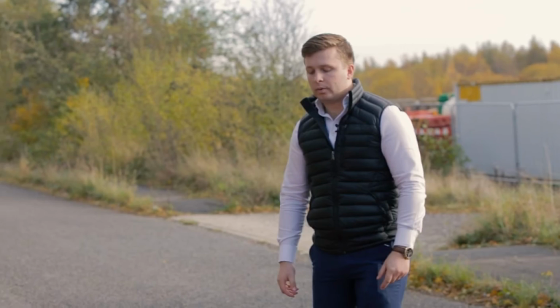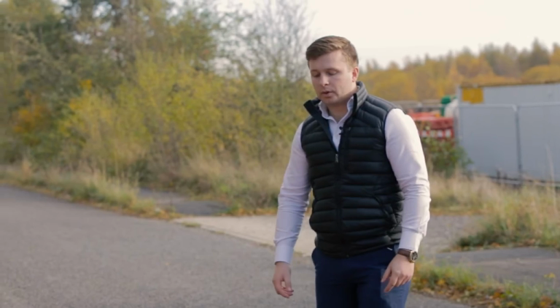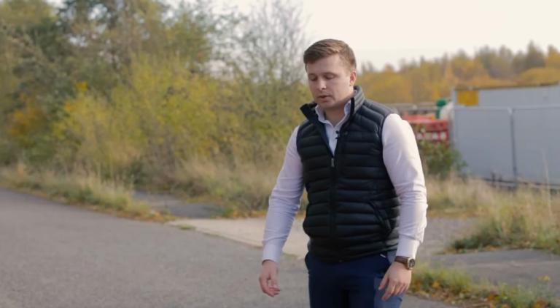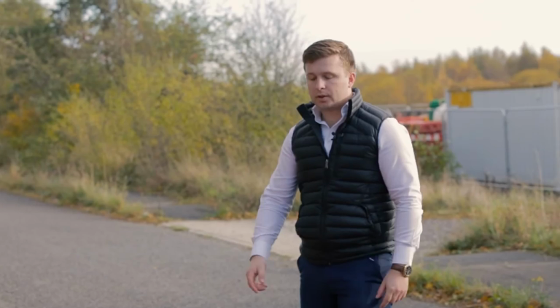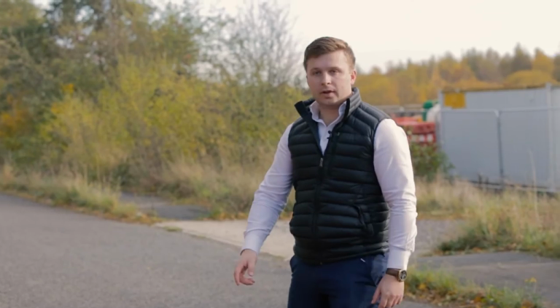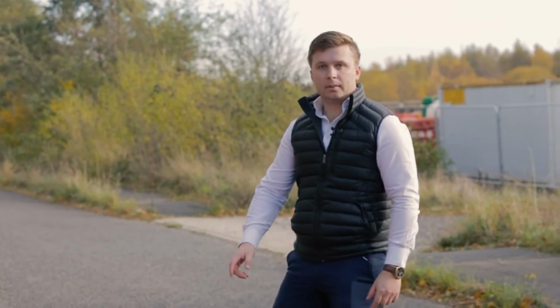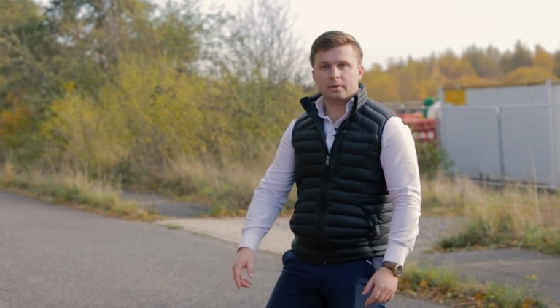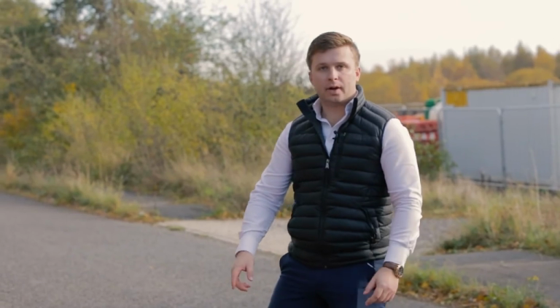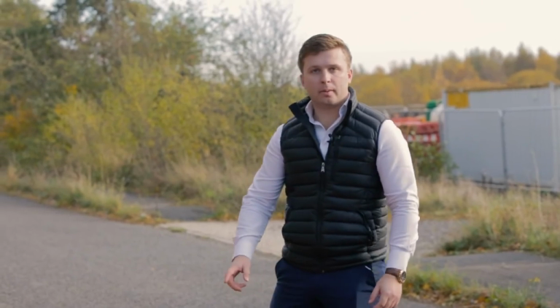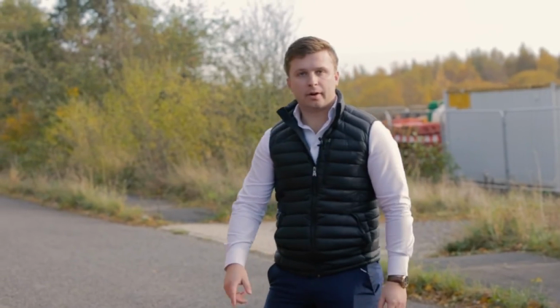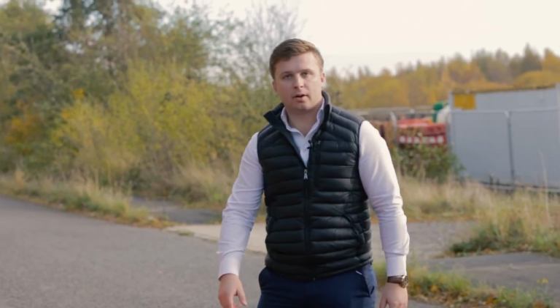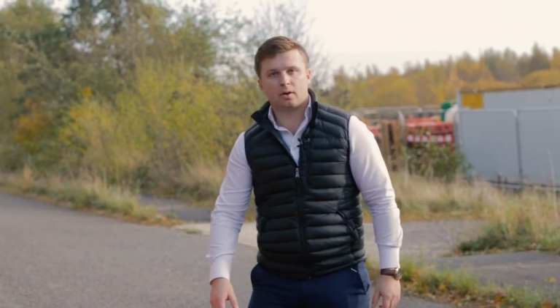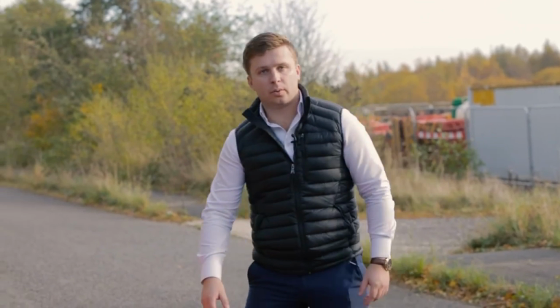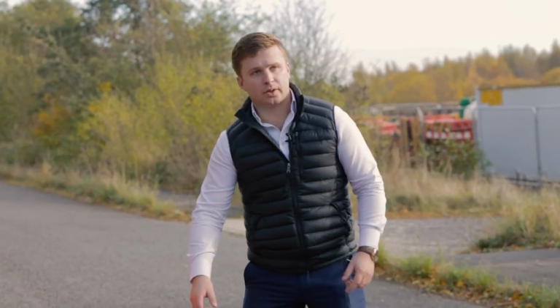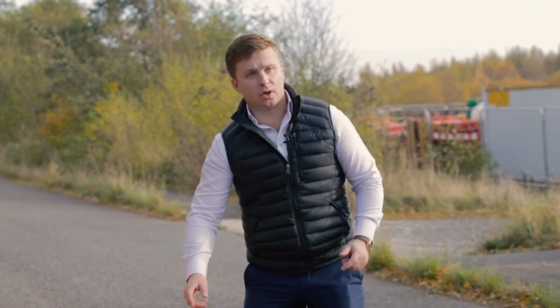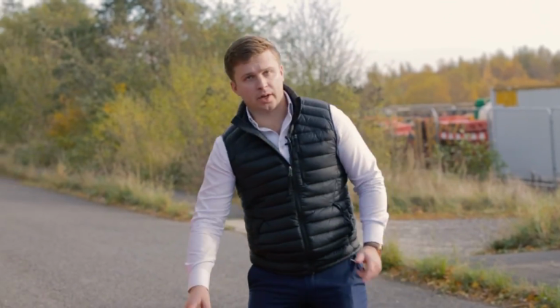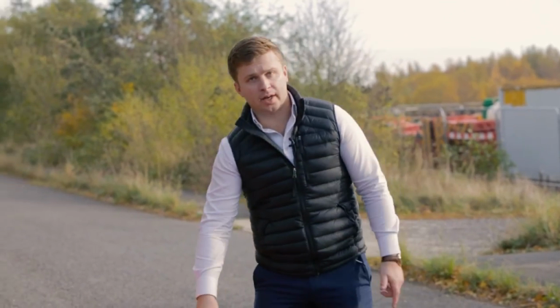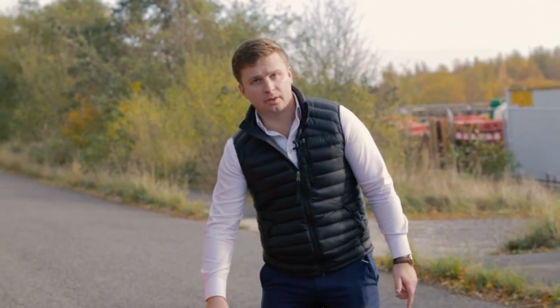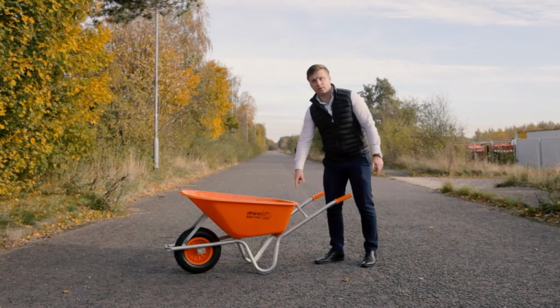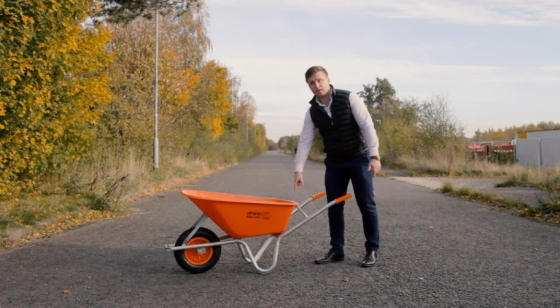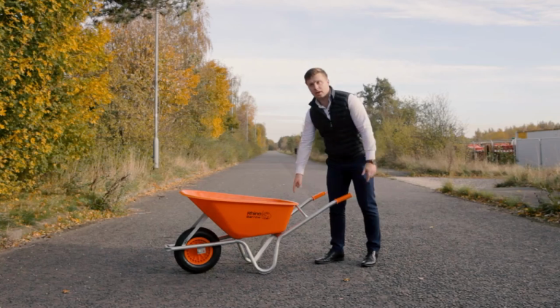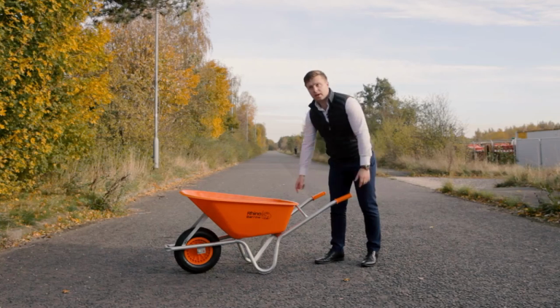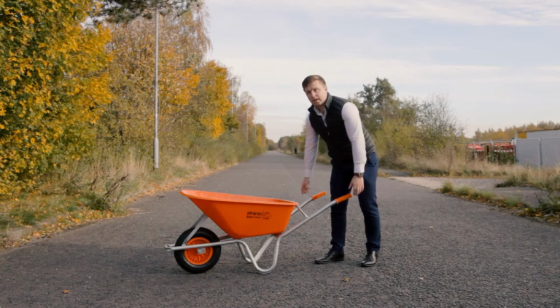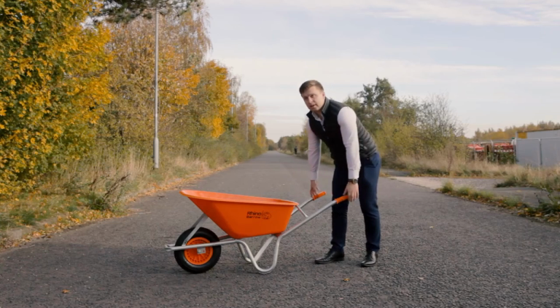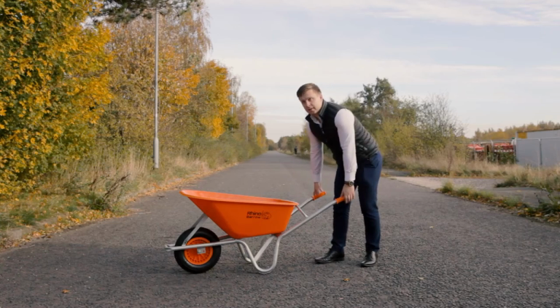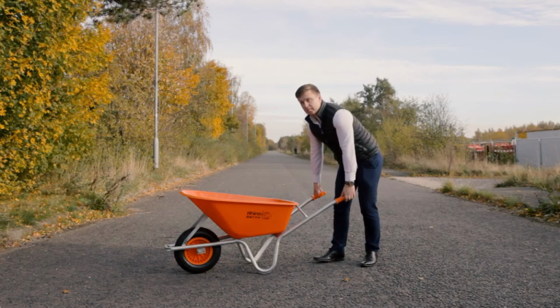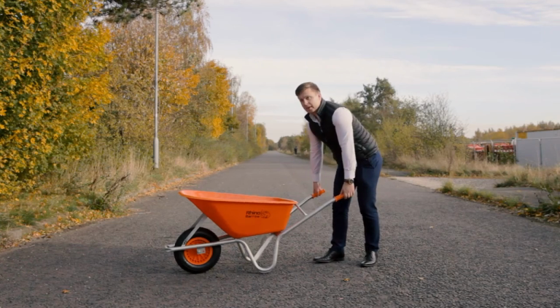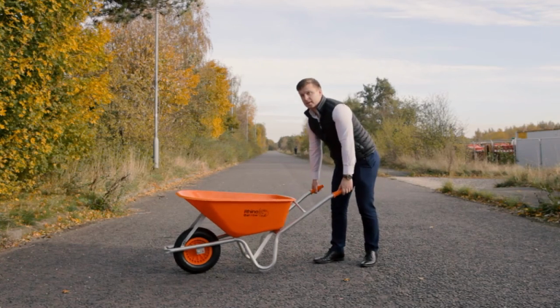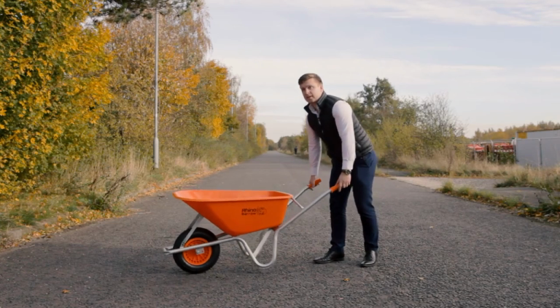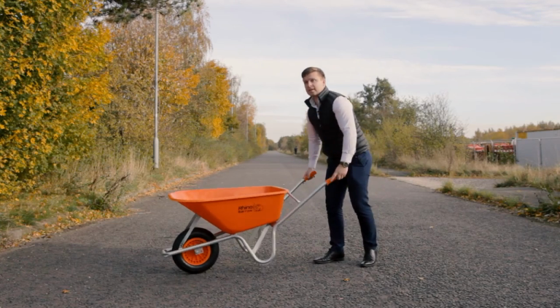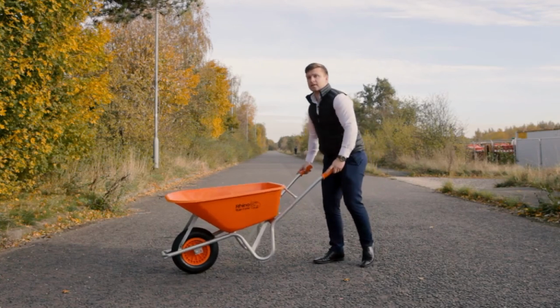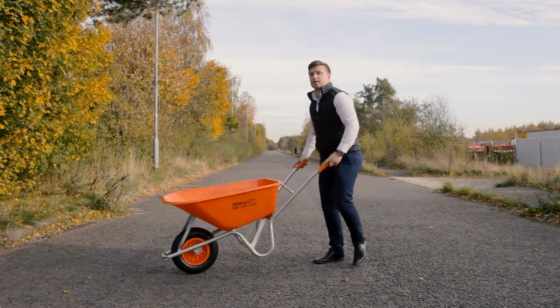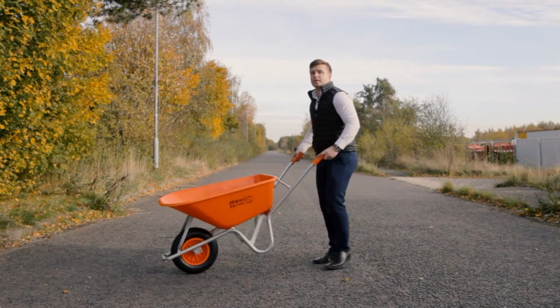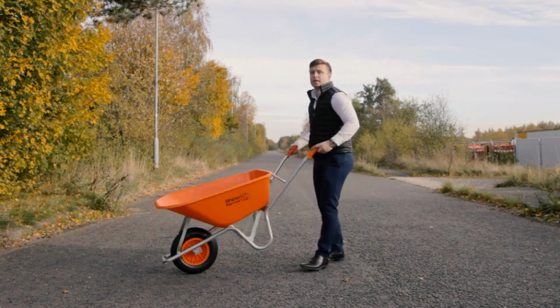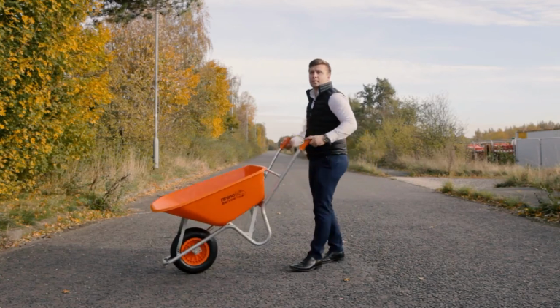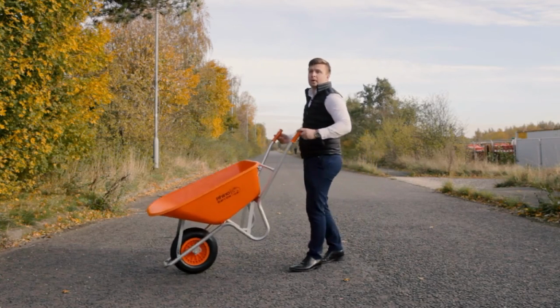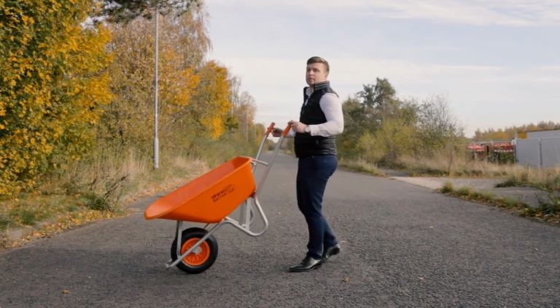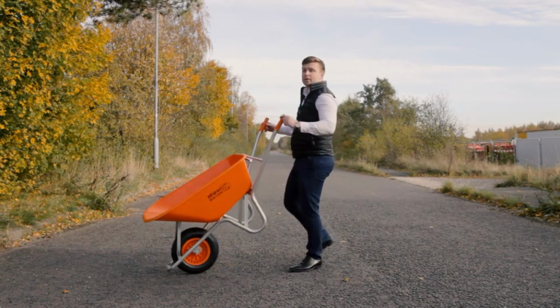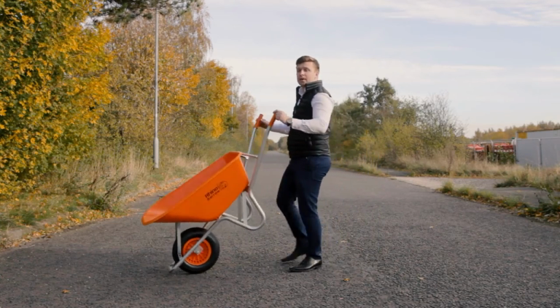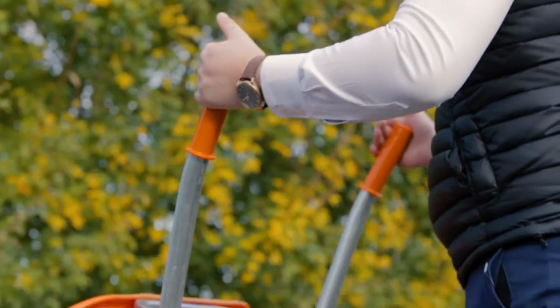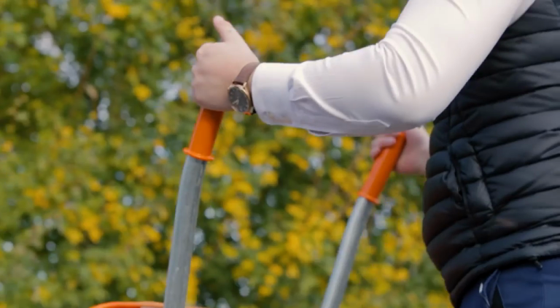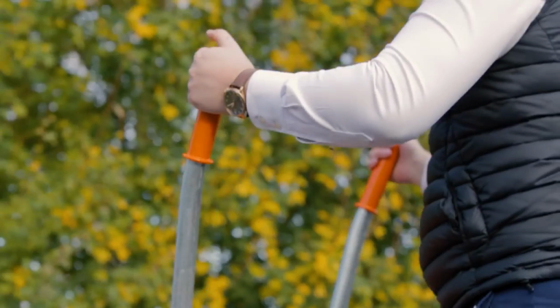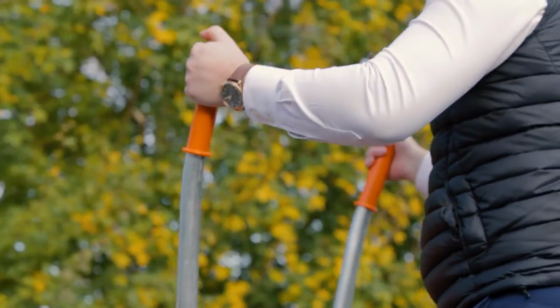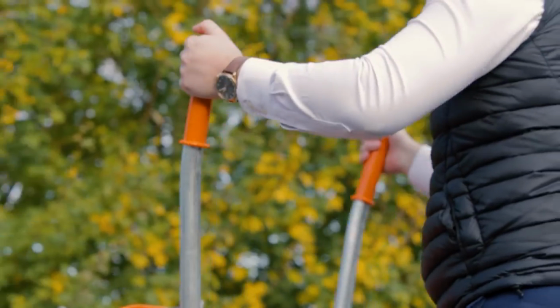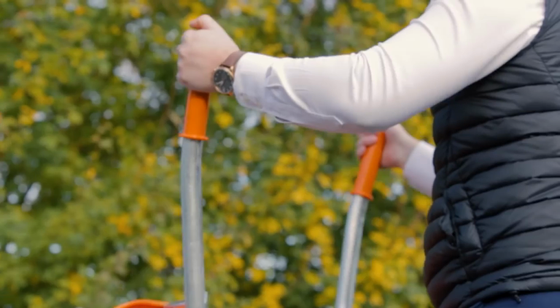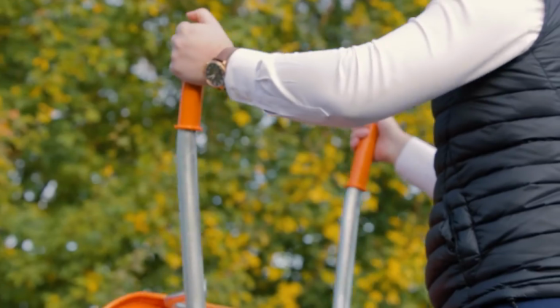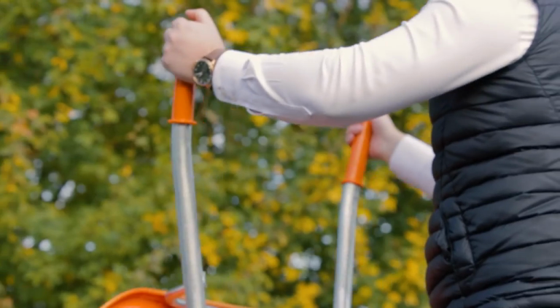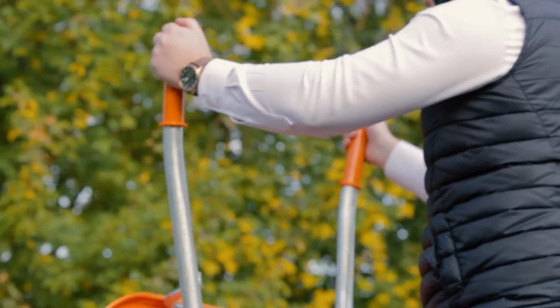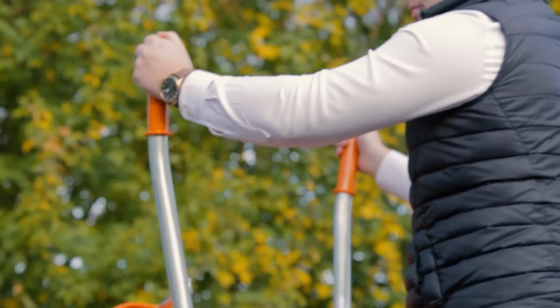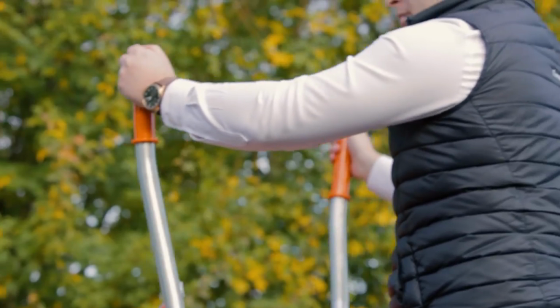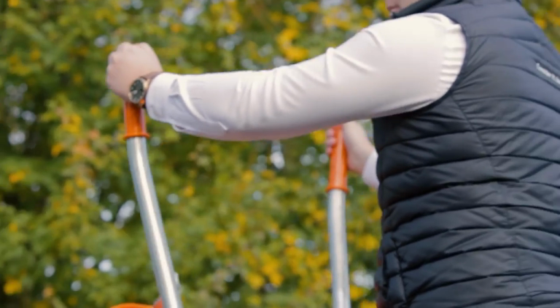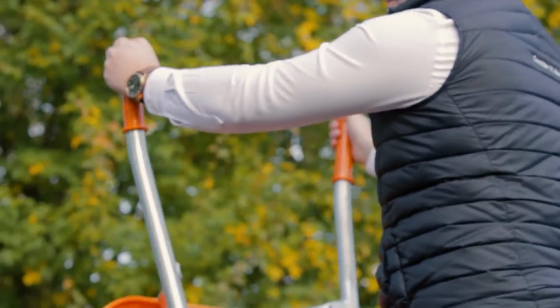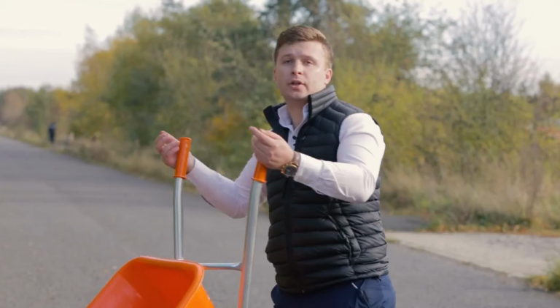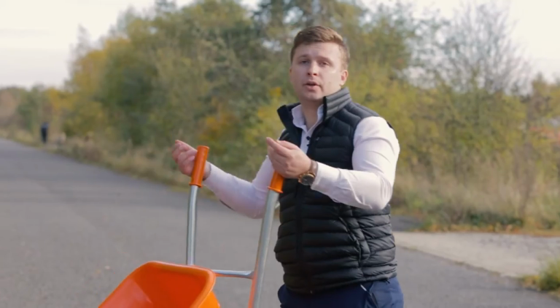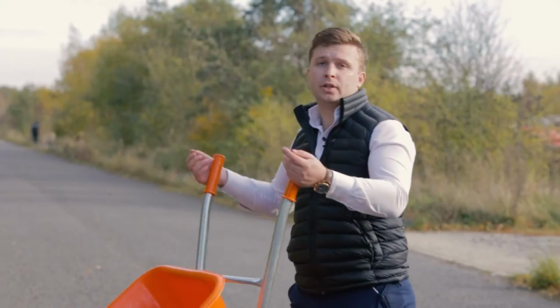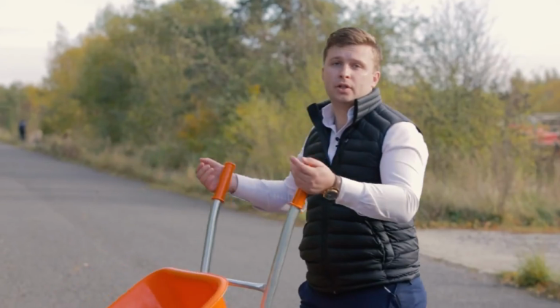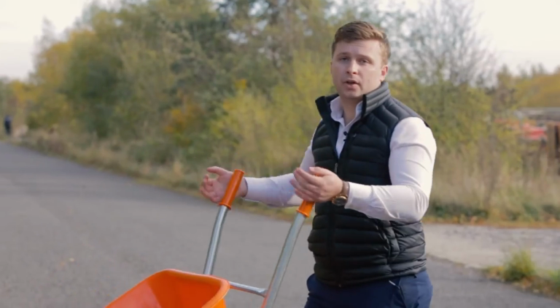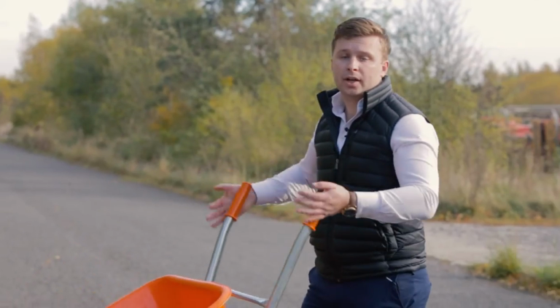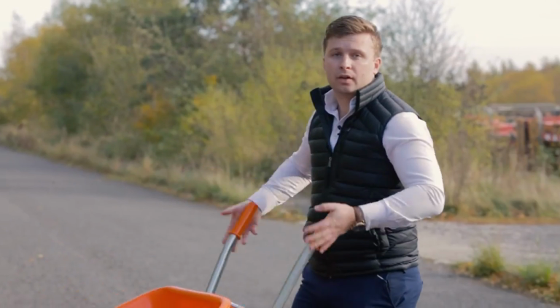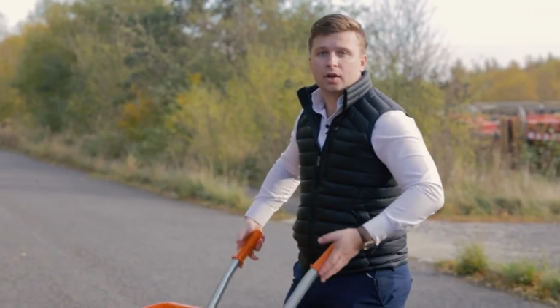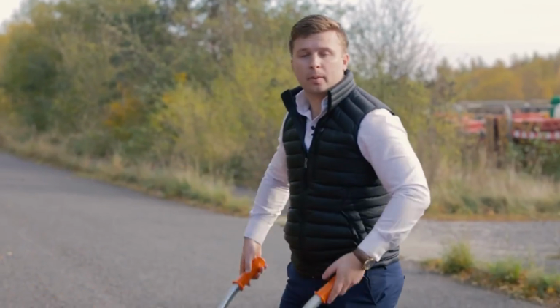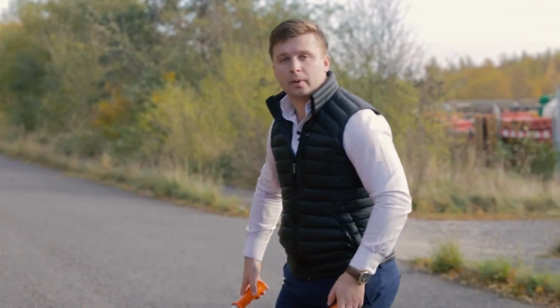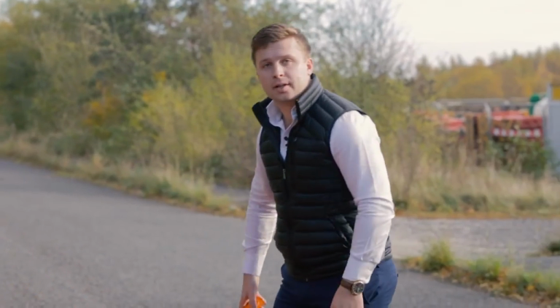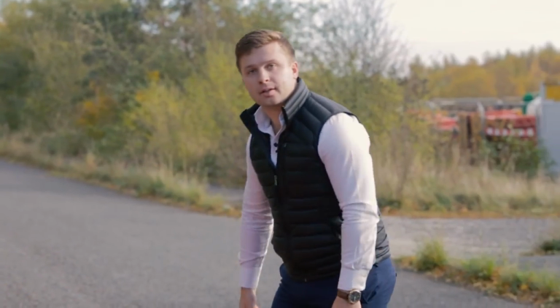We've also developed the Rhino Barrier with longer handles. This makes it easier to tip out on site with increased leverage and it reduces strain on the operator.